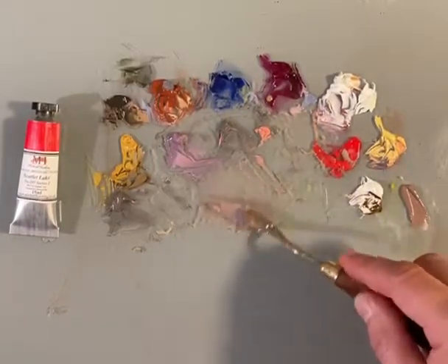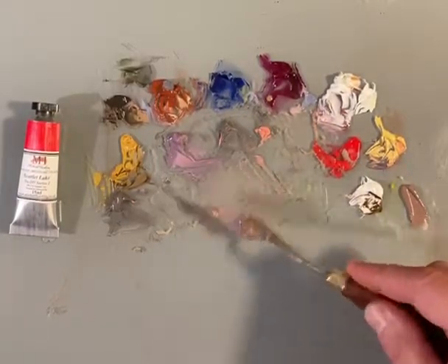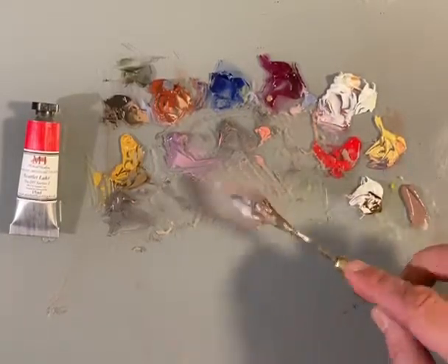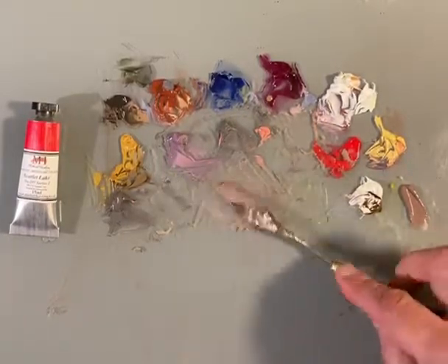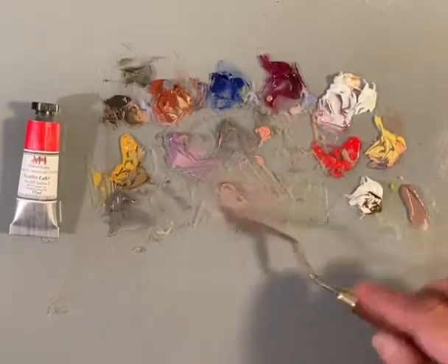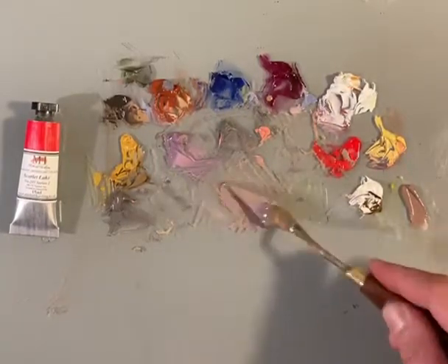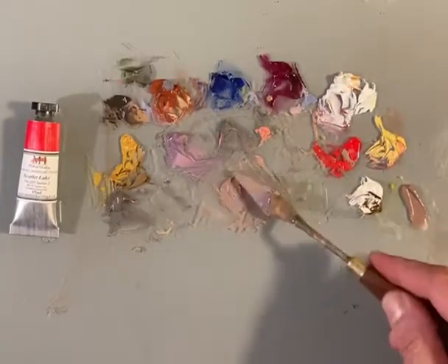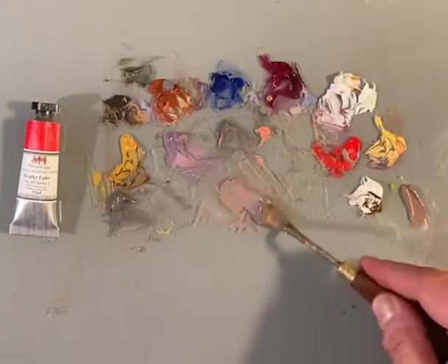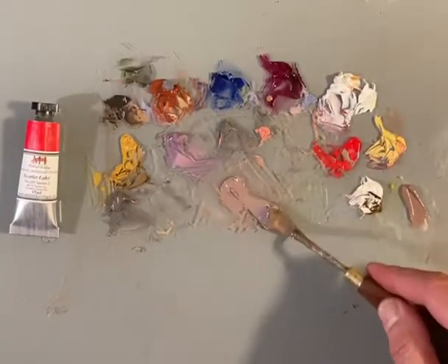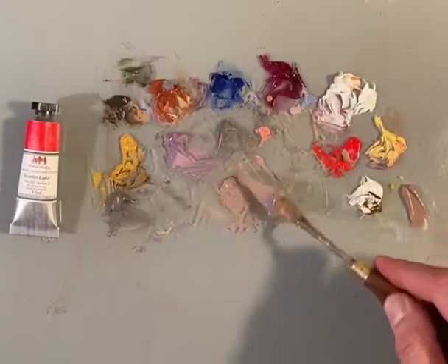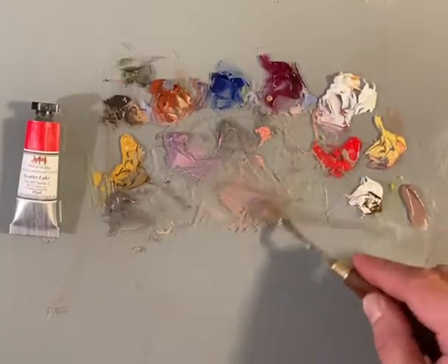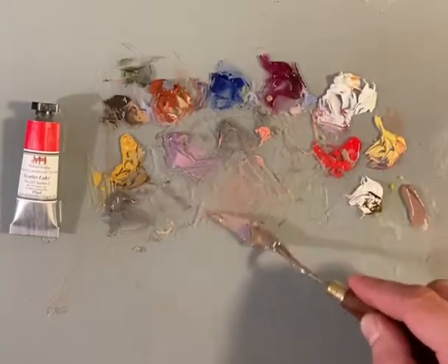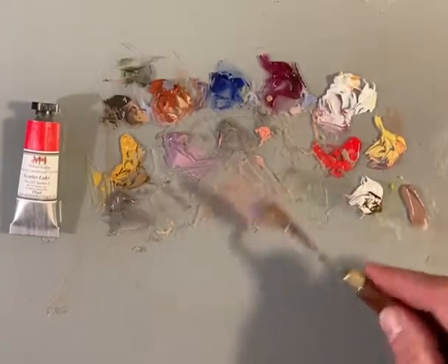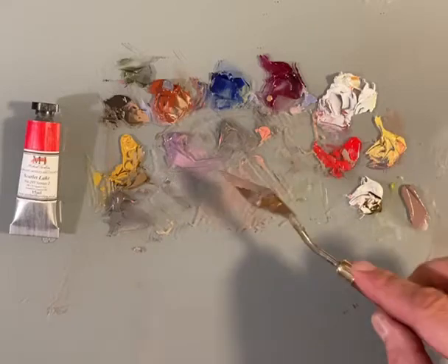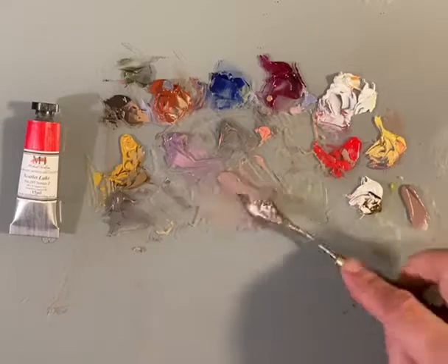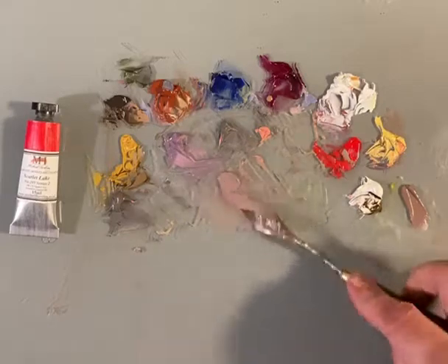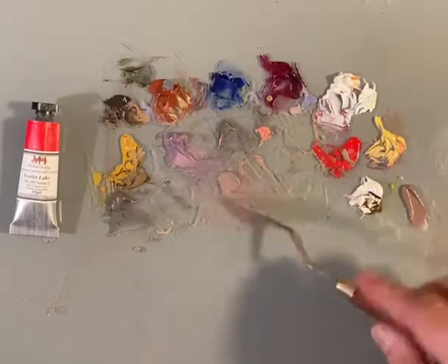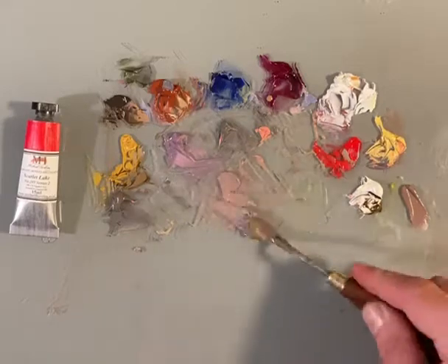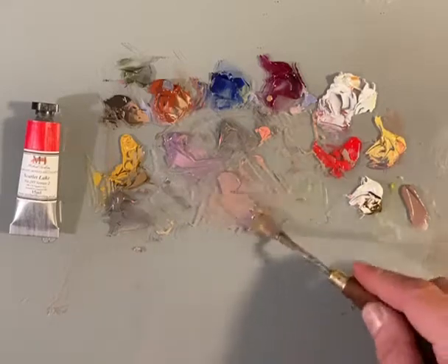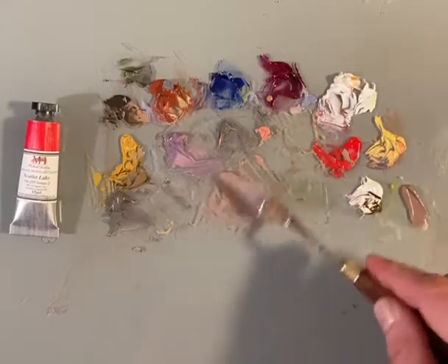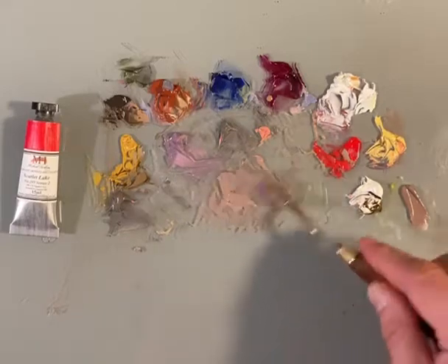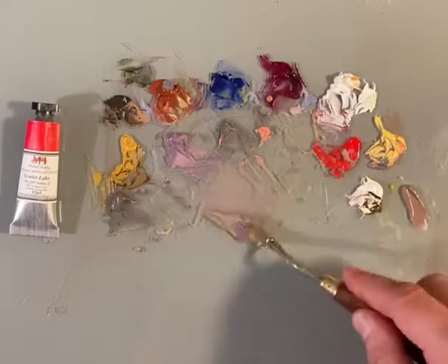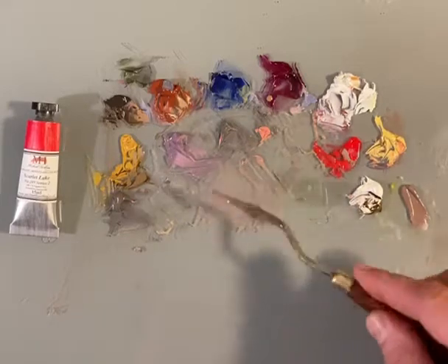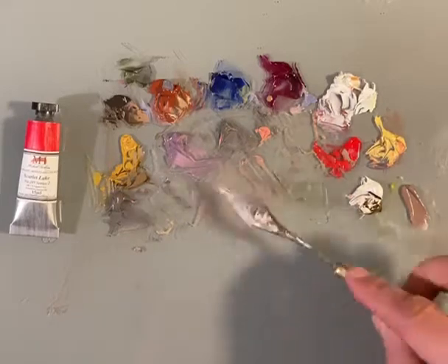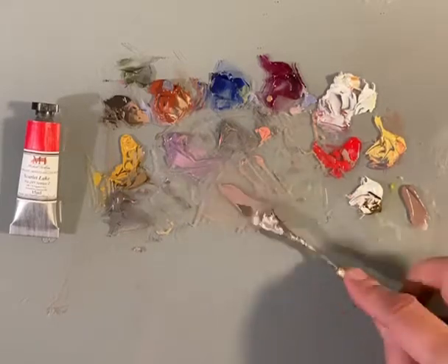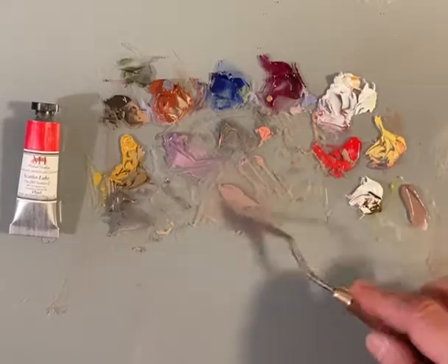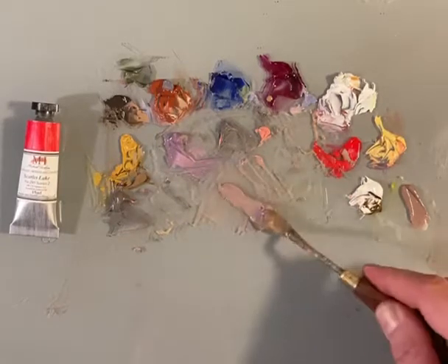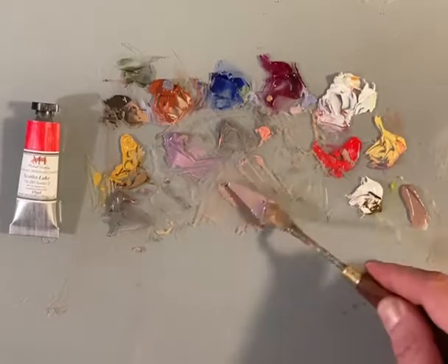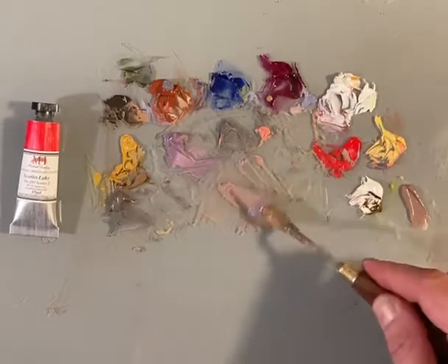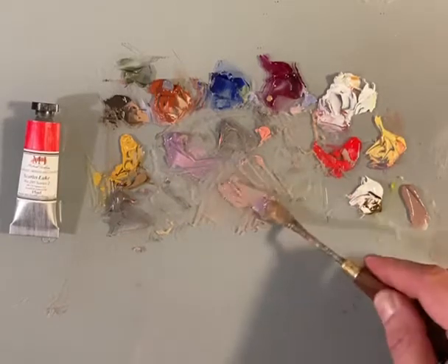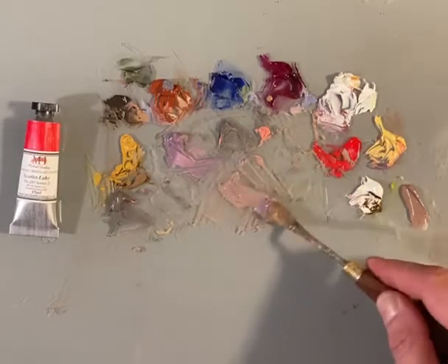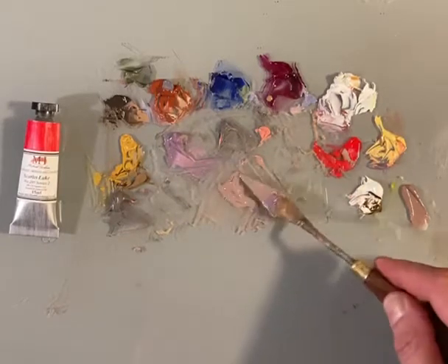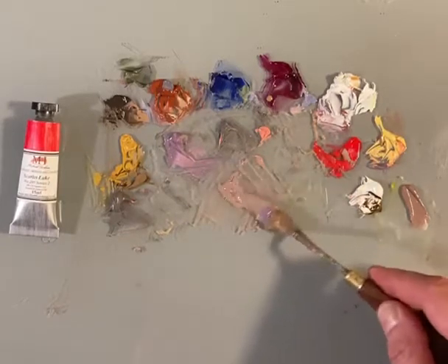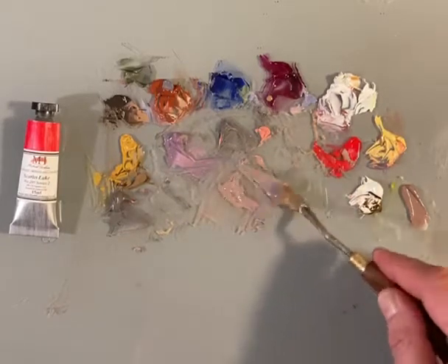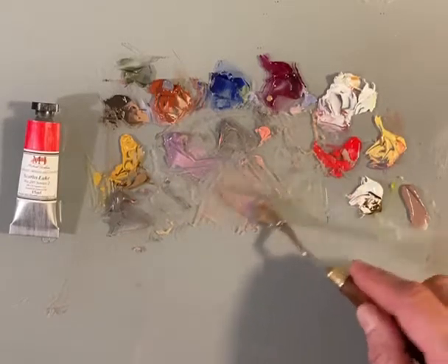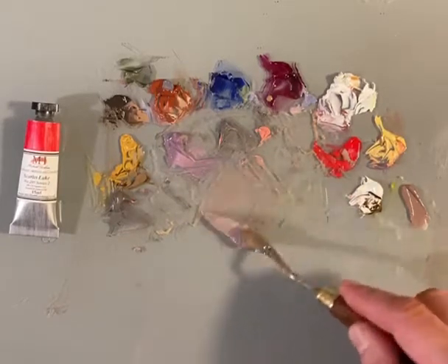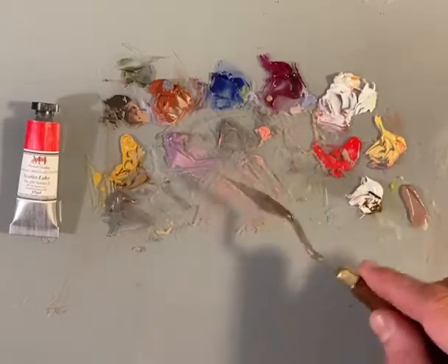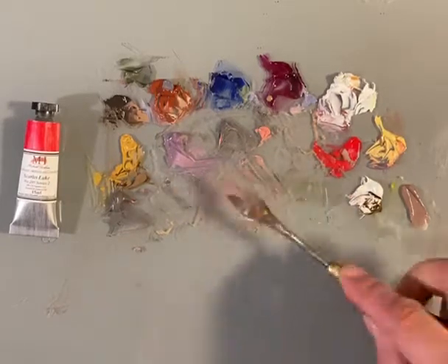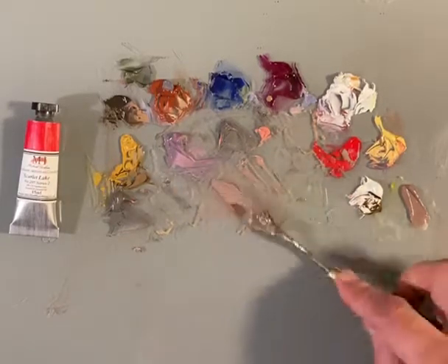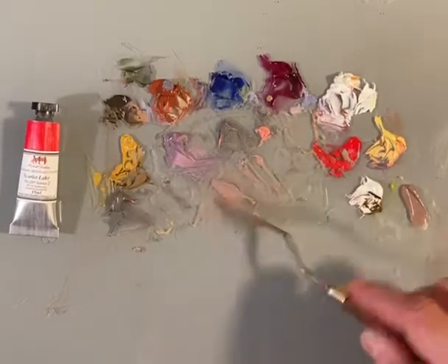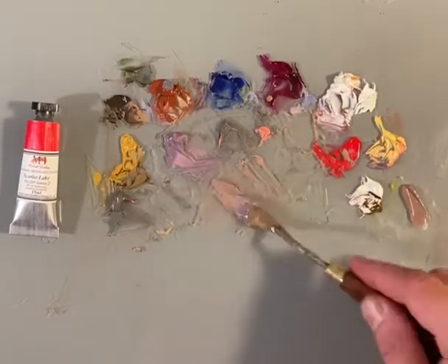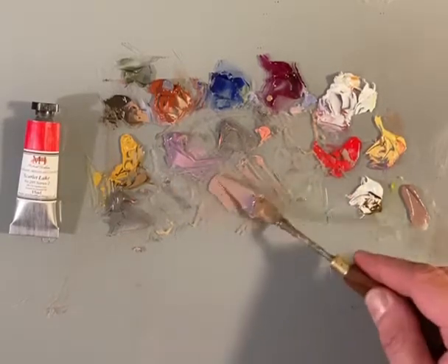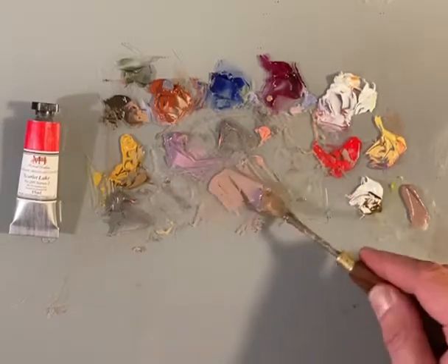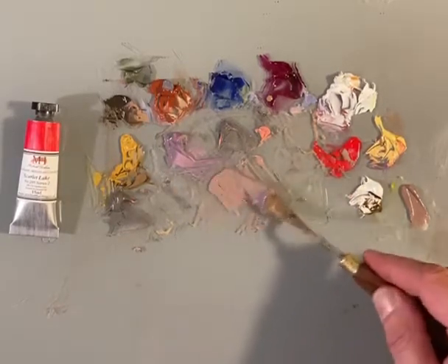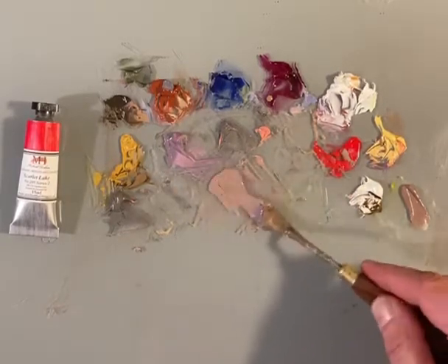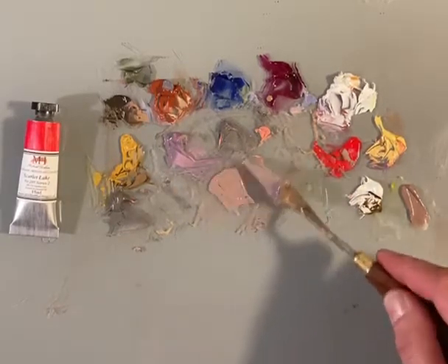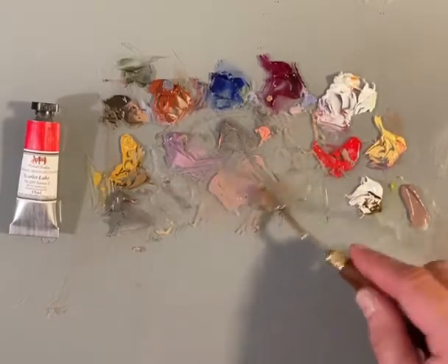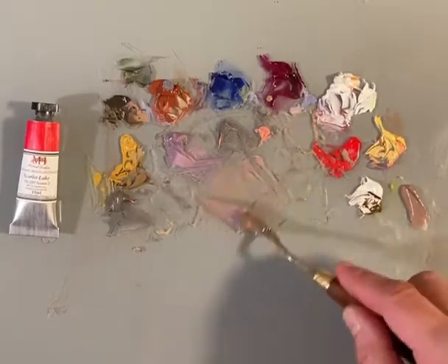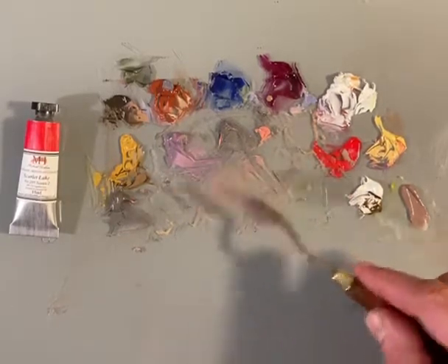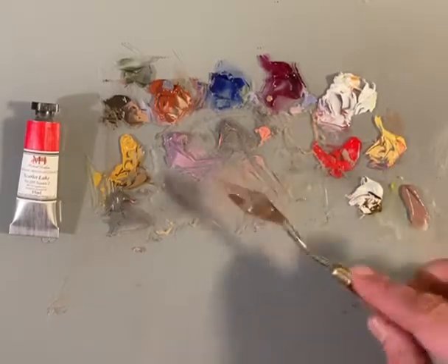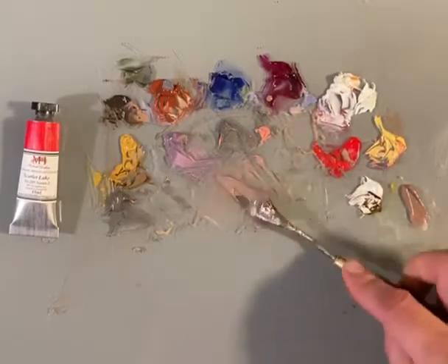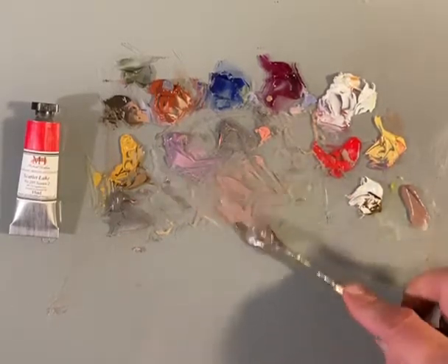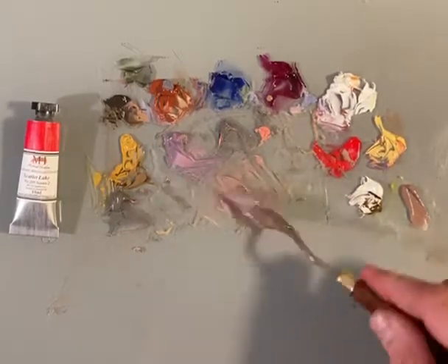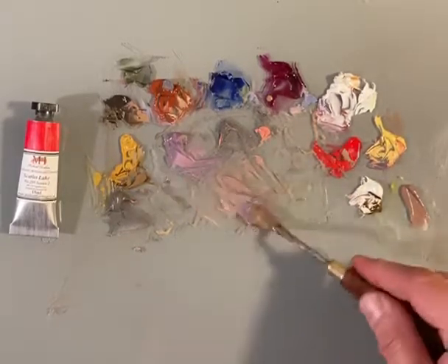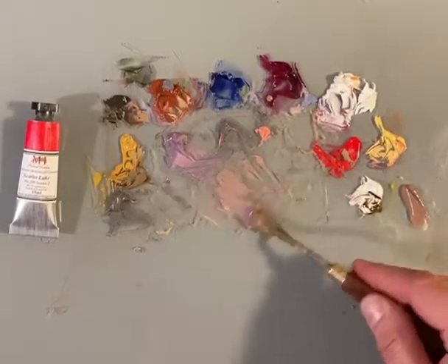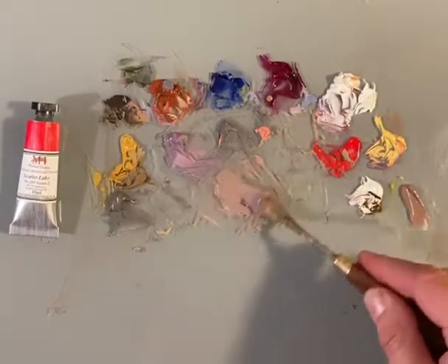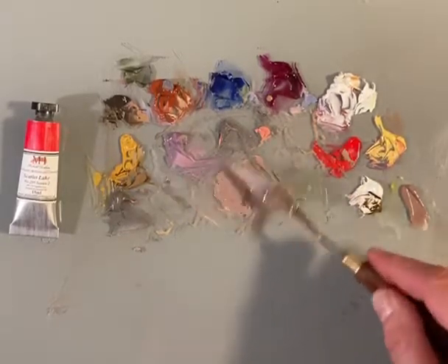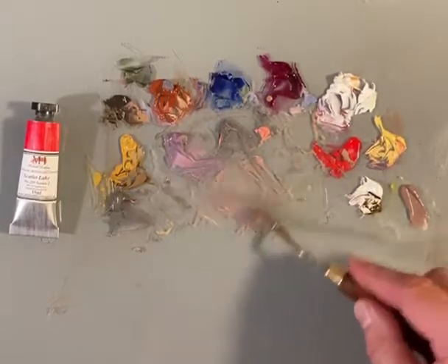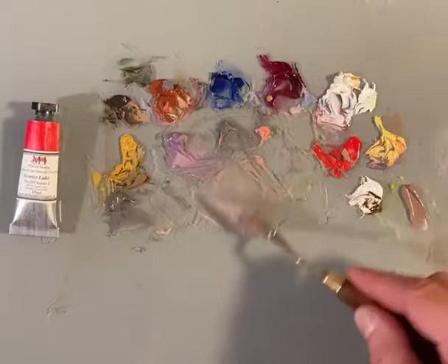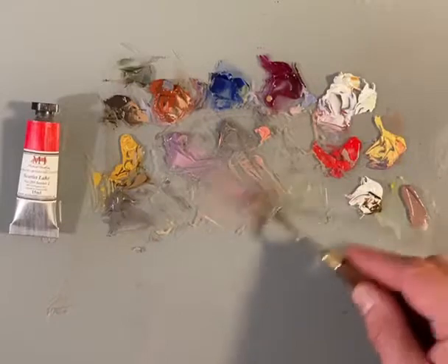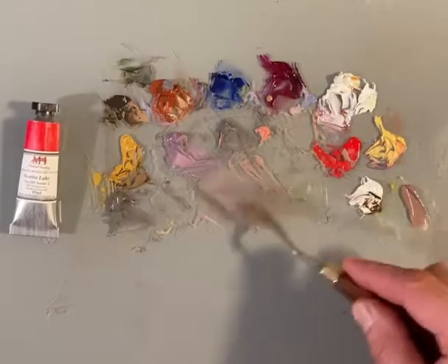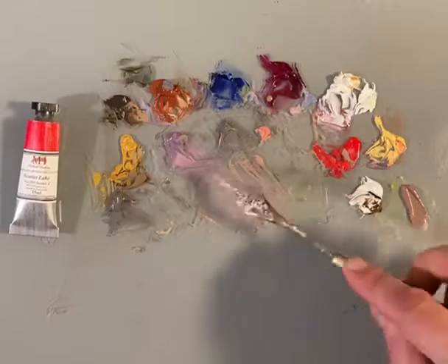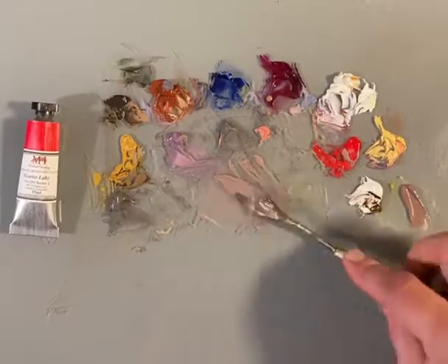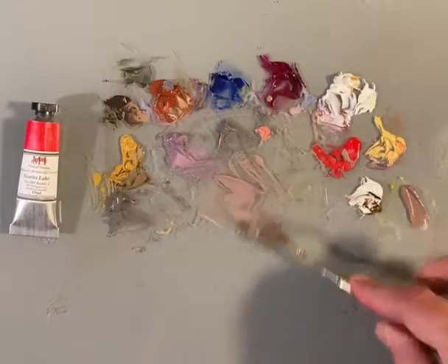I can show you how to make those color swaths and how to apply them to your paintings live on my Patreon — check it out in the link.